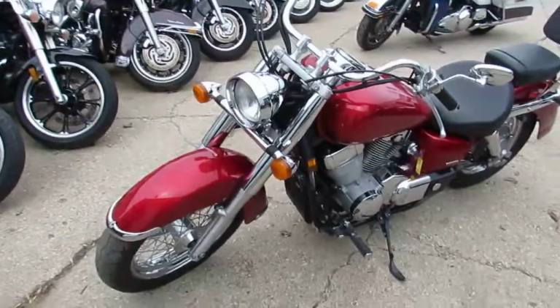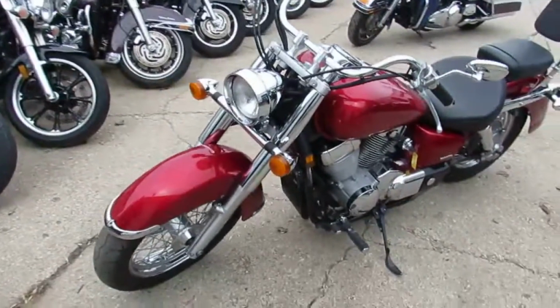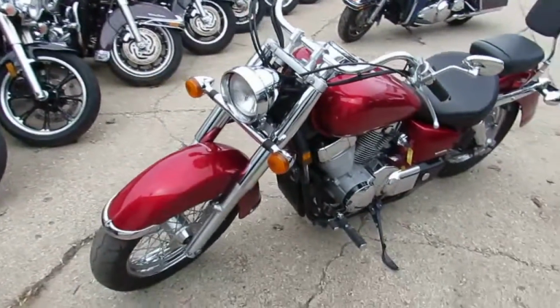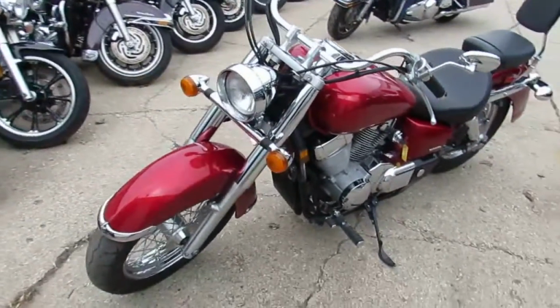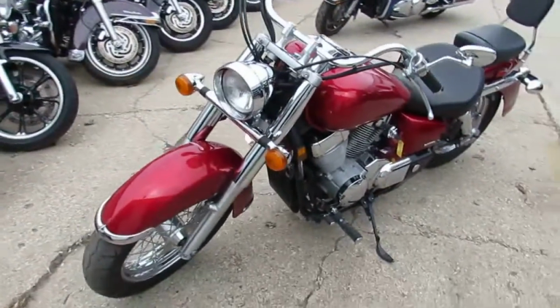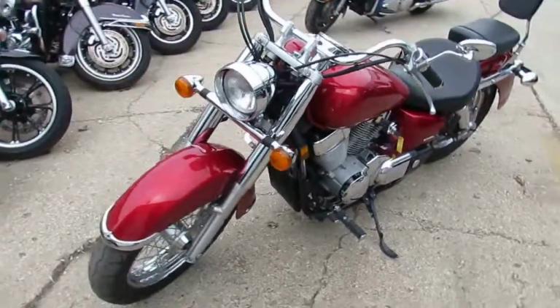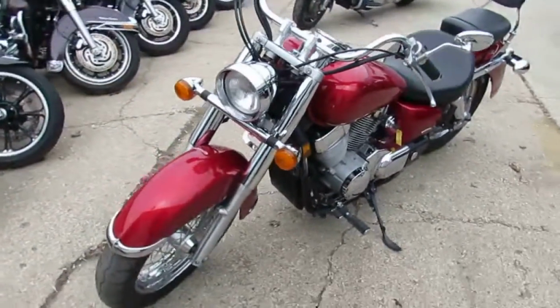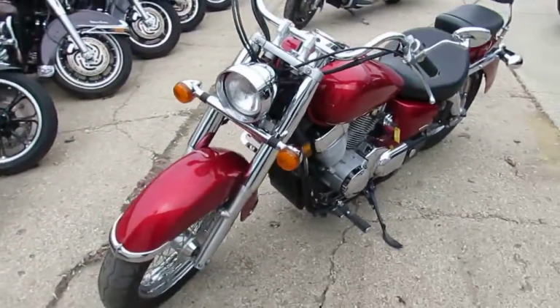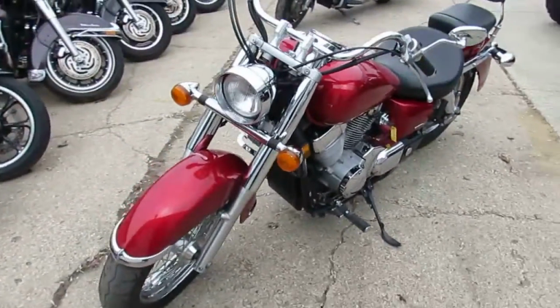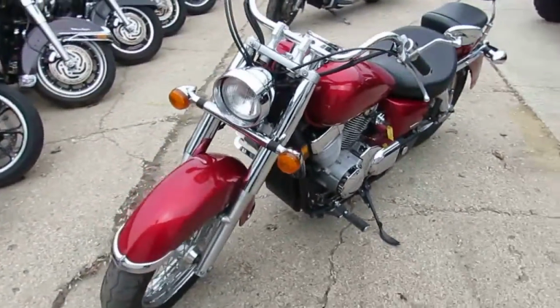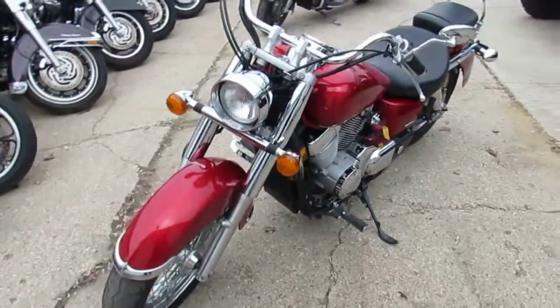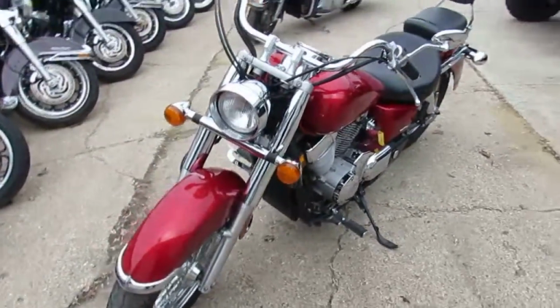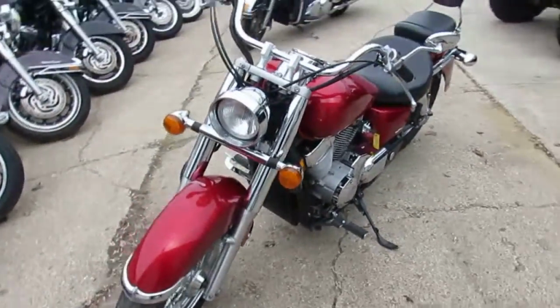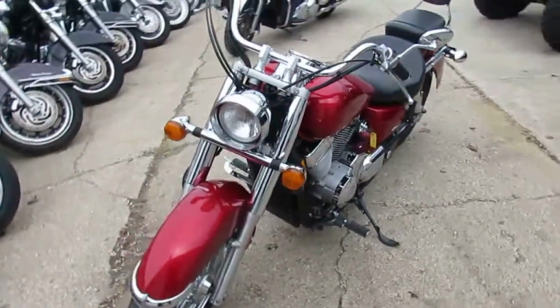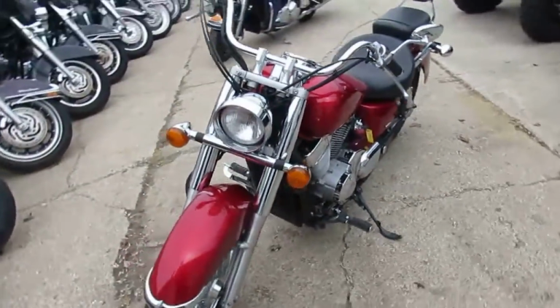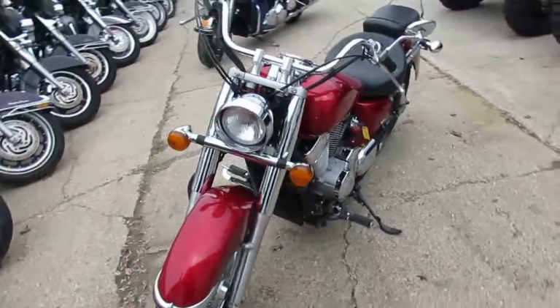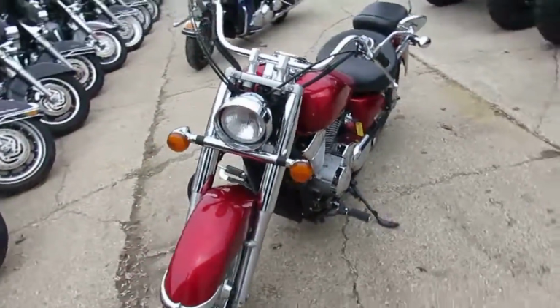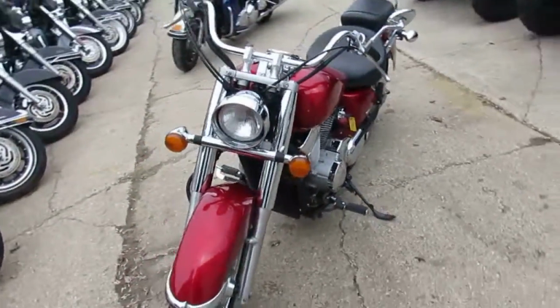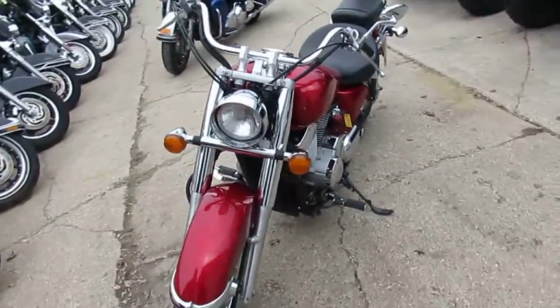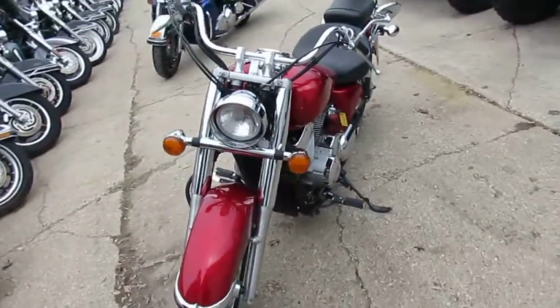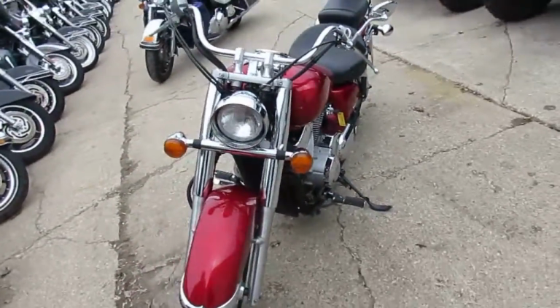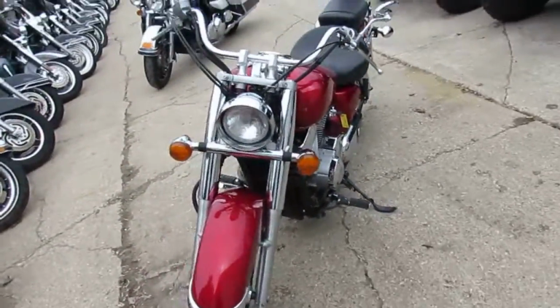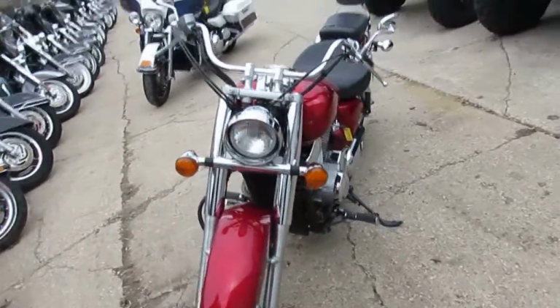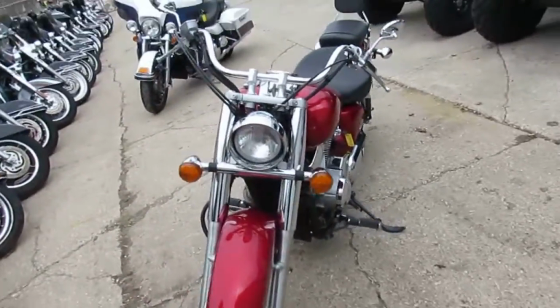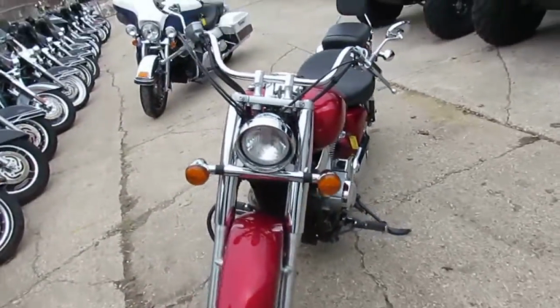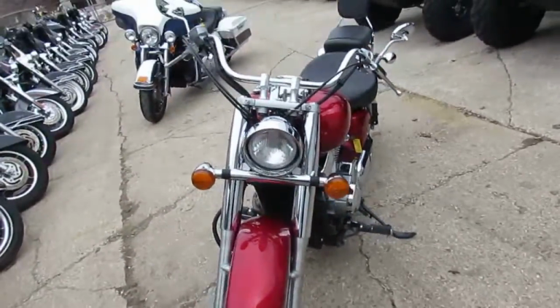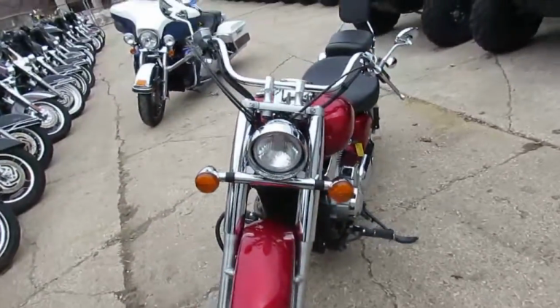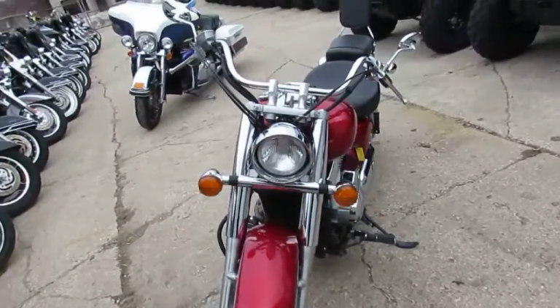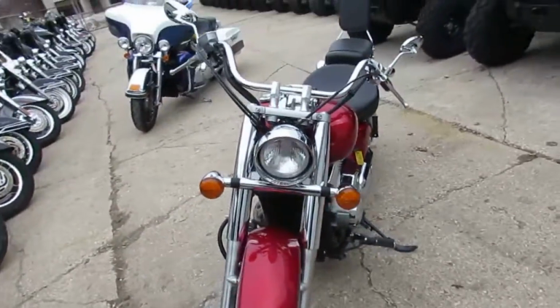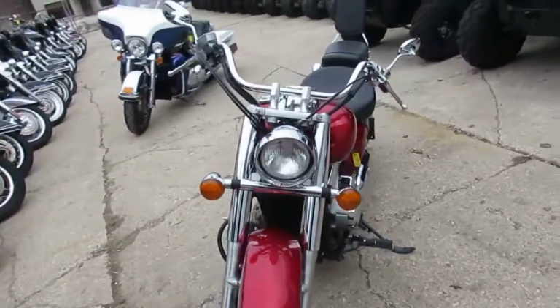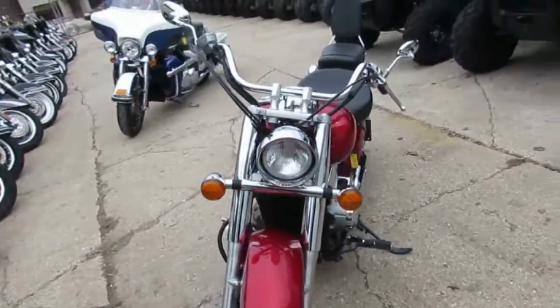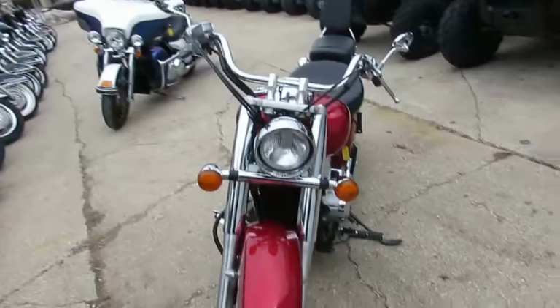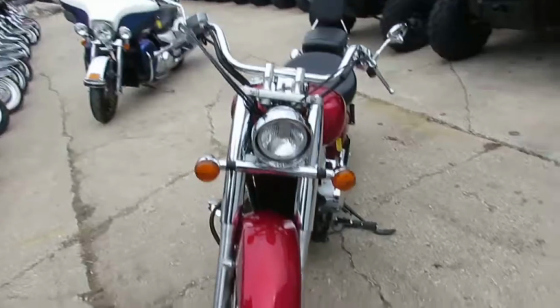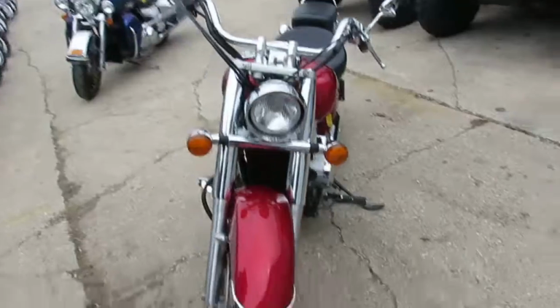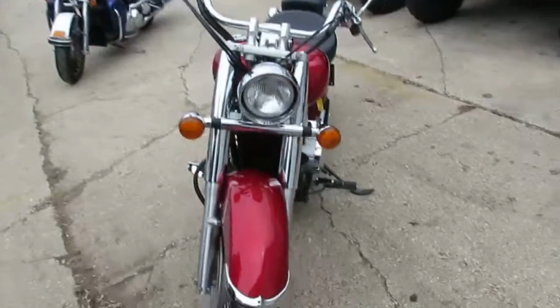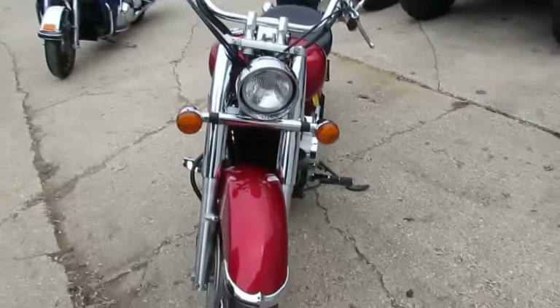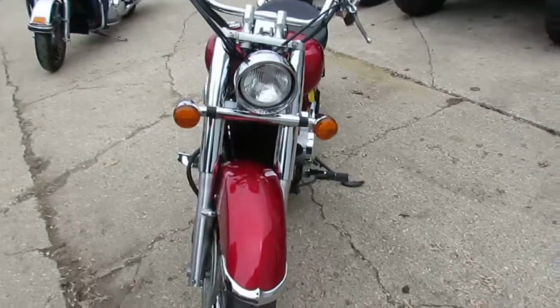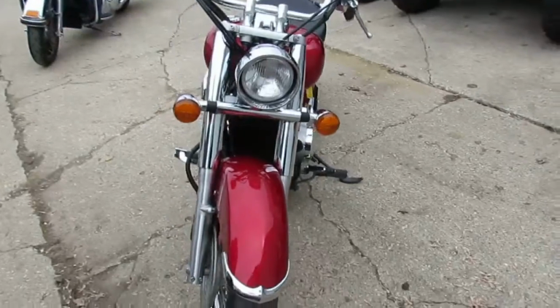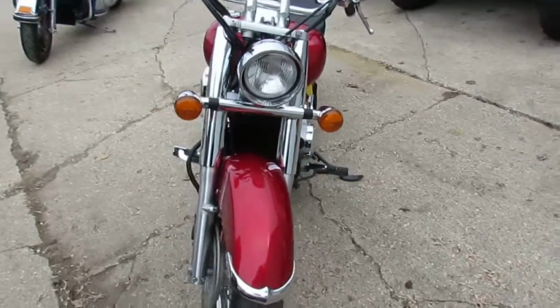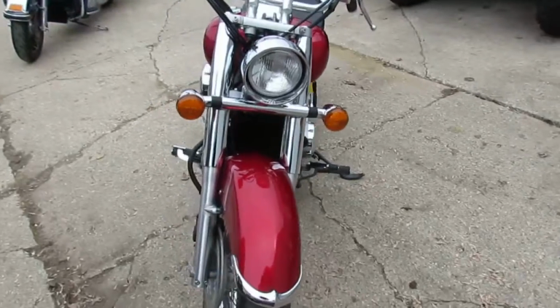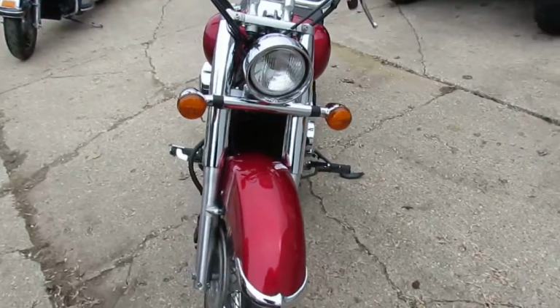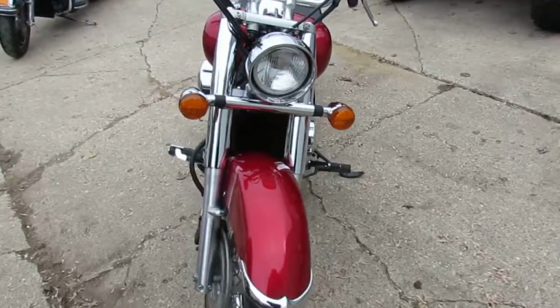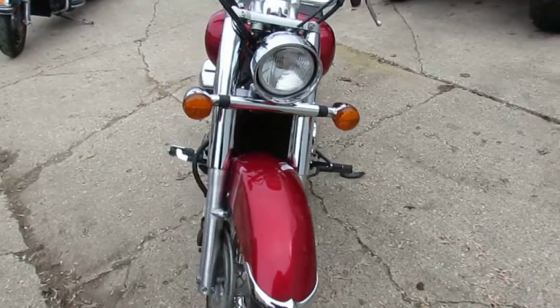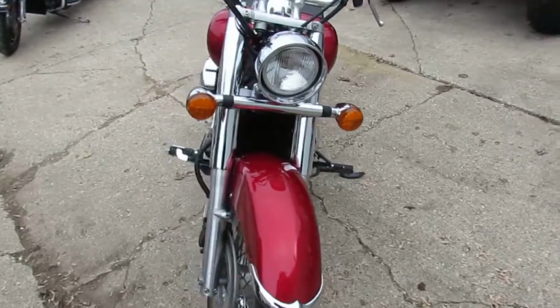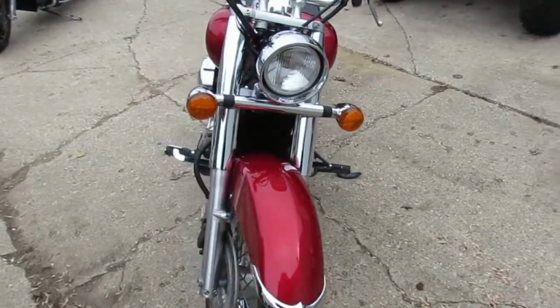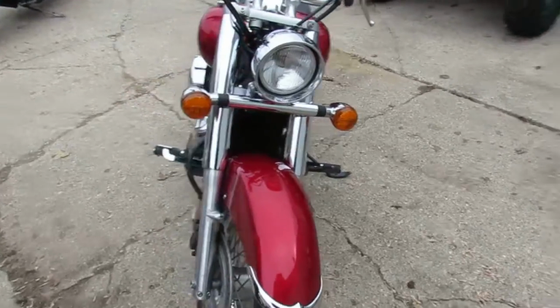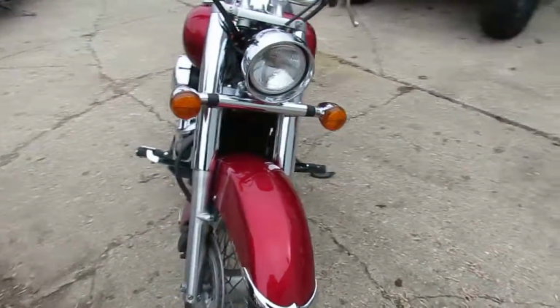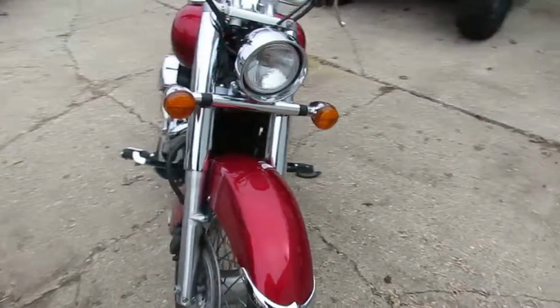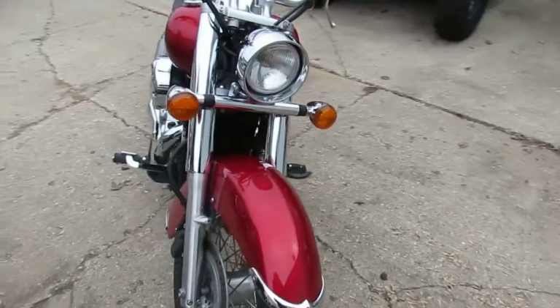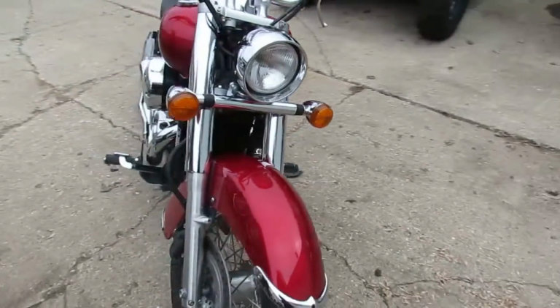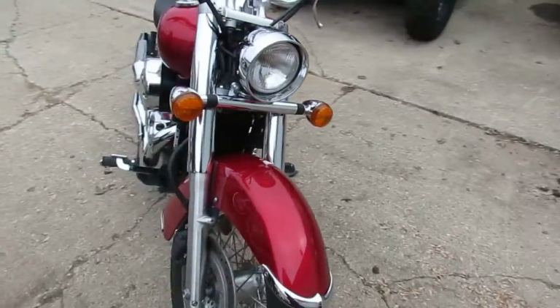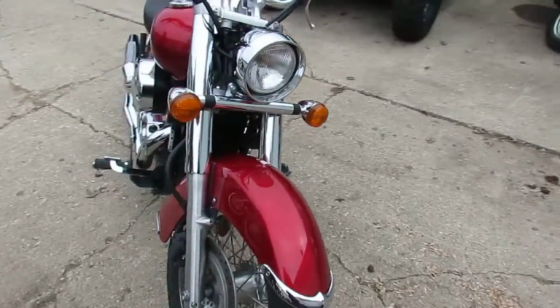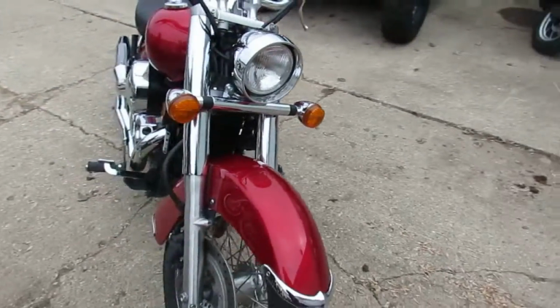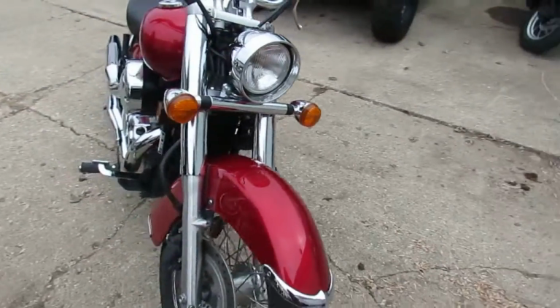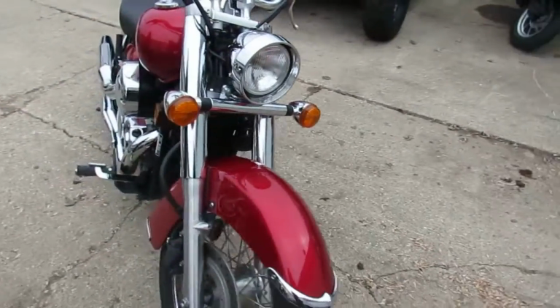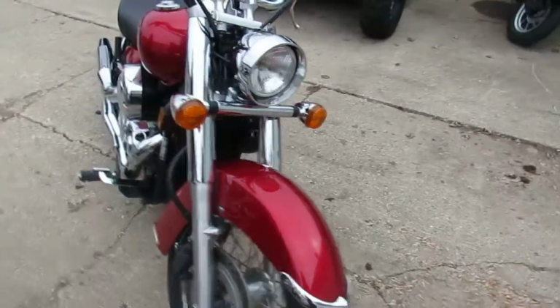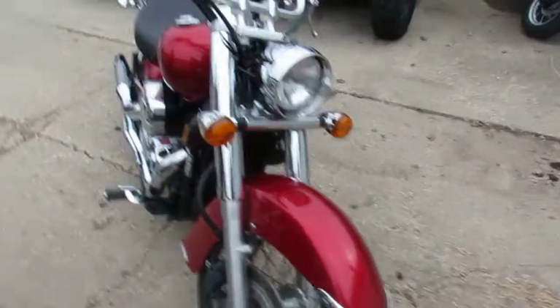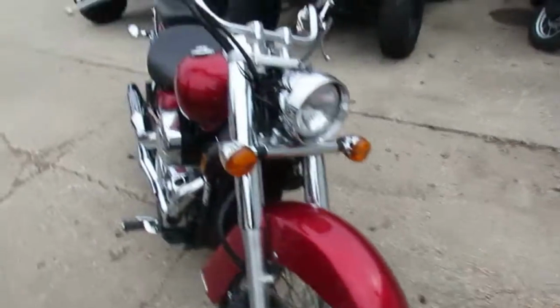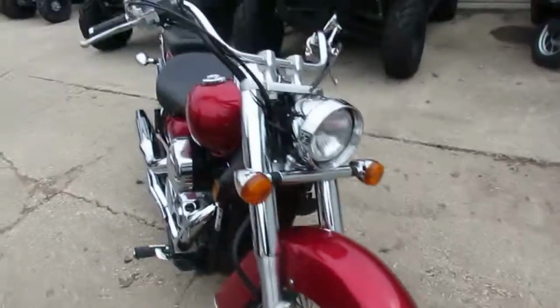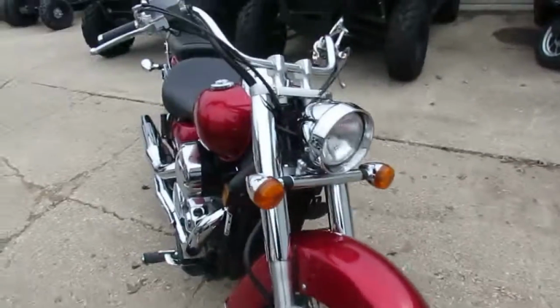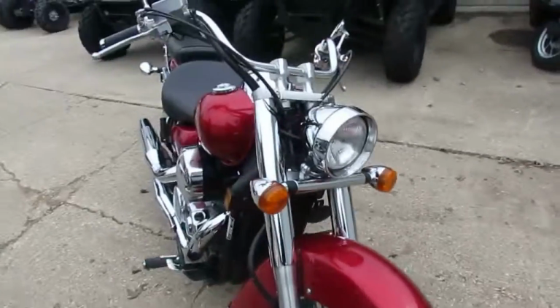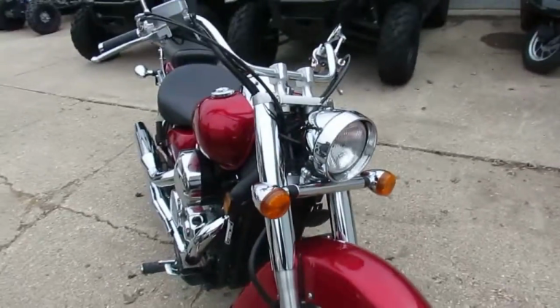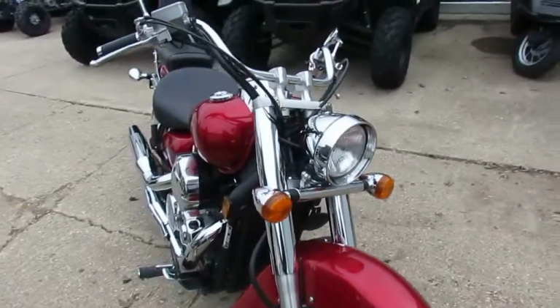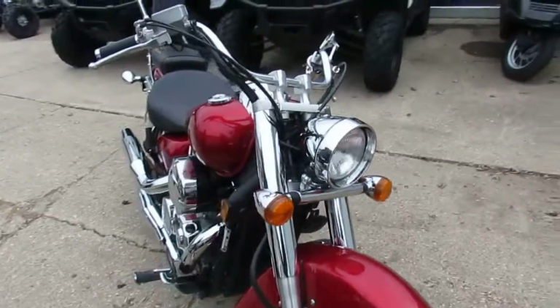Don't miss out on this one. It's ApprovalPowerSports.com — guaranteed financing. Call today and you can ride today.